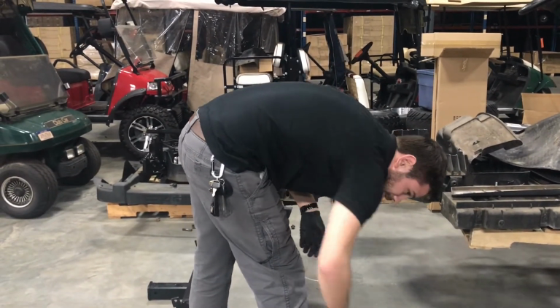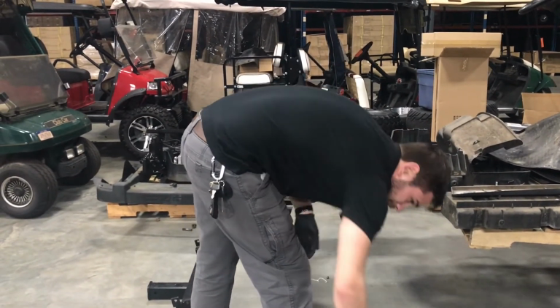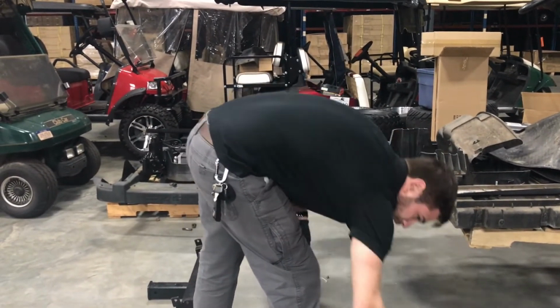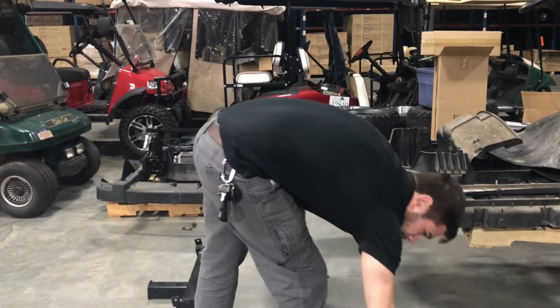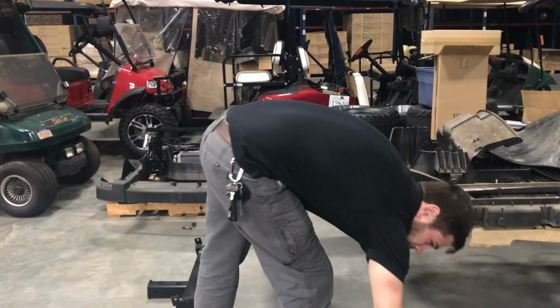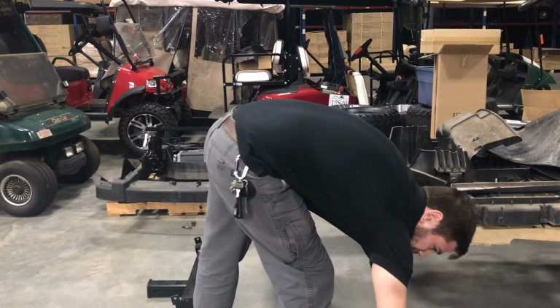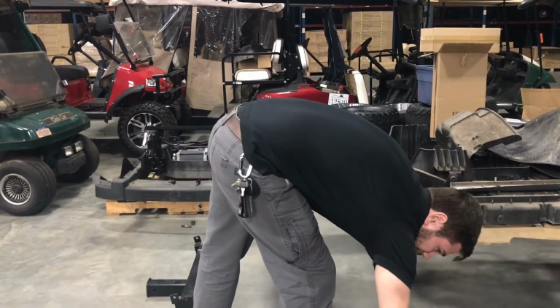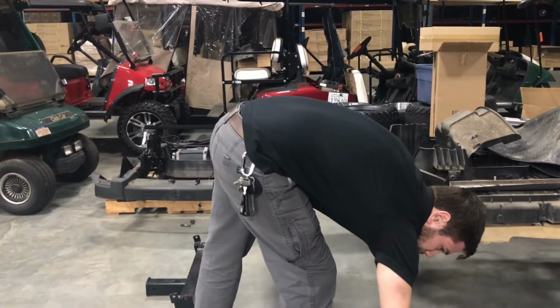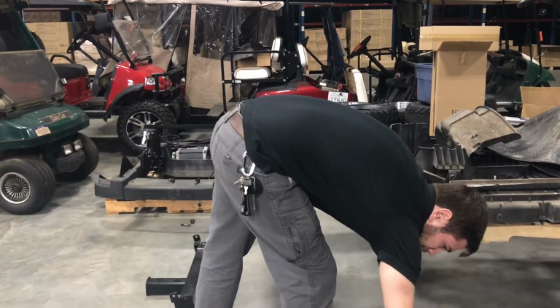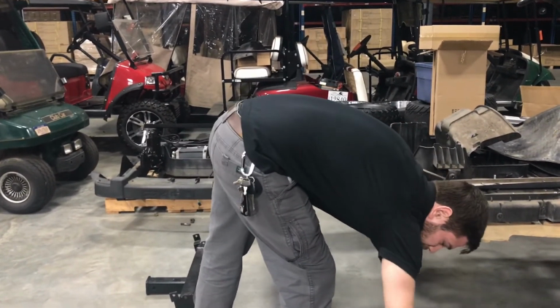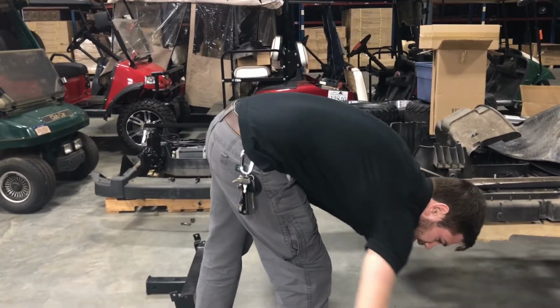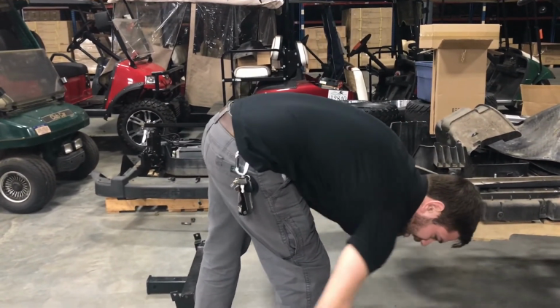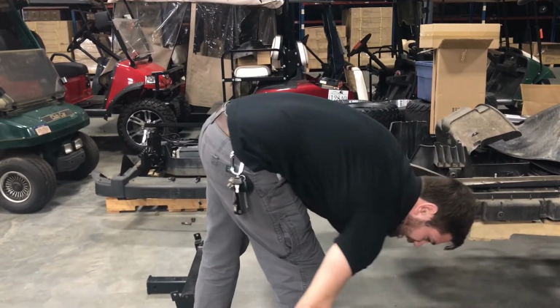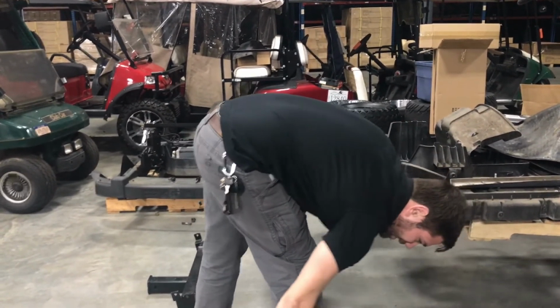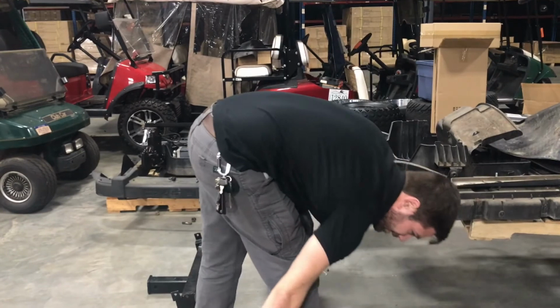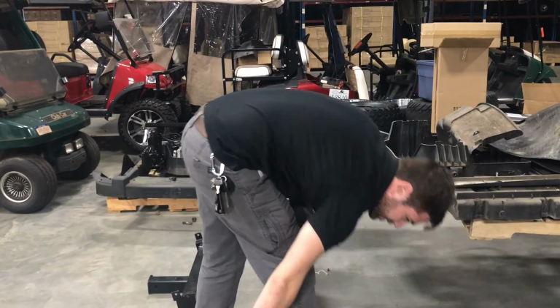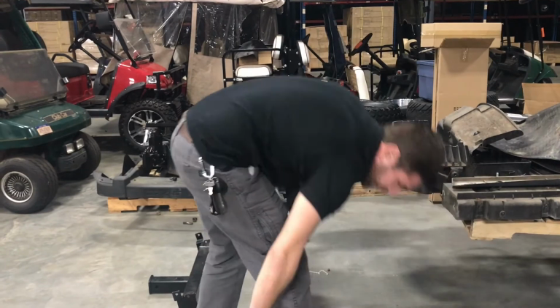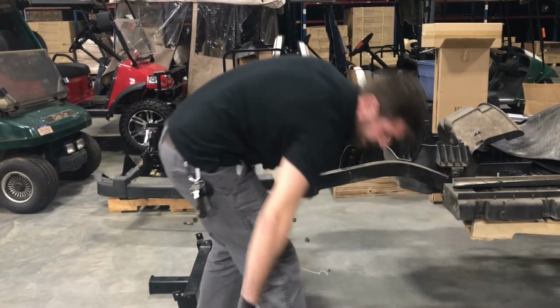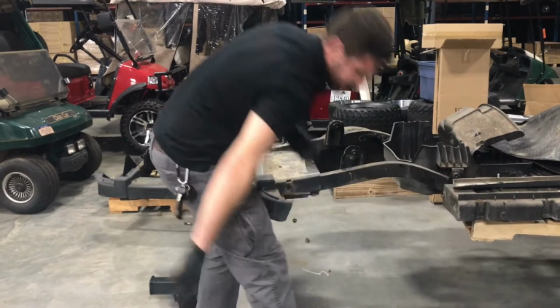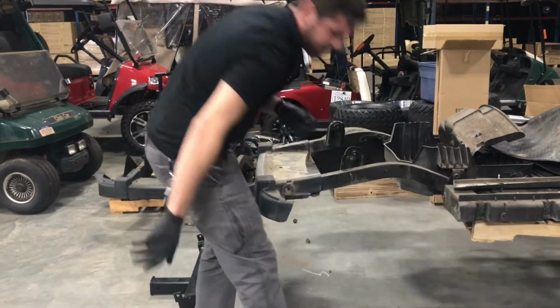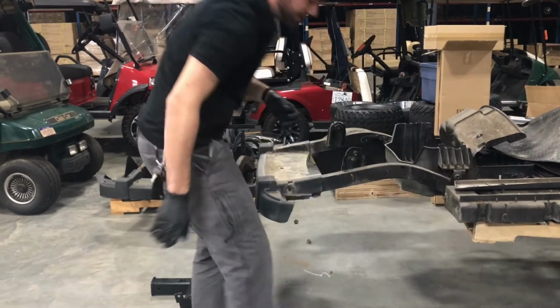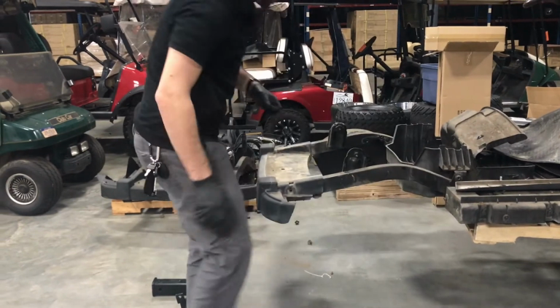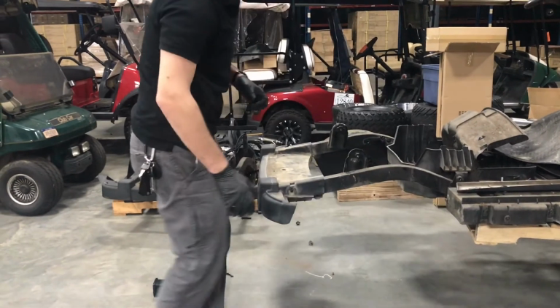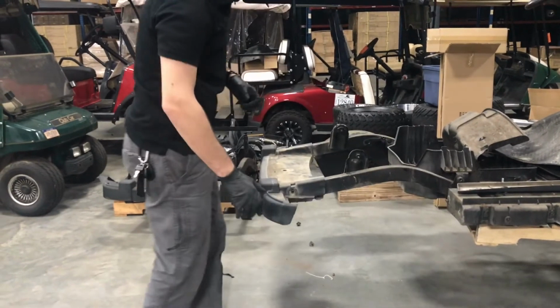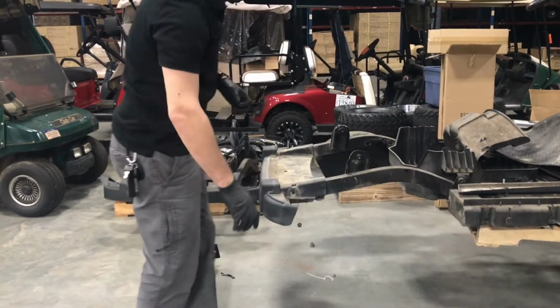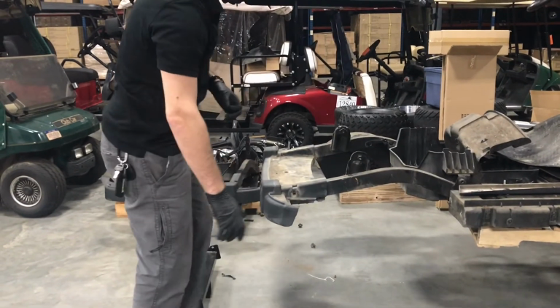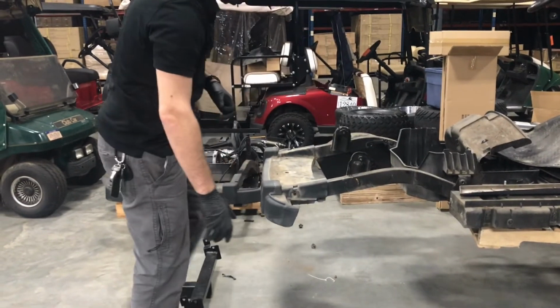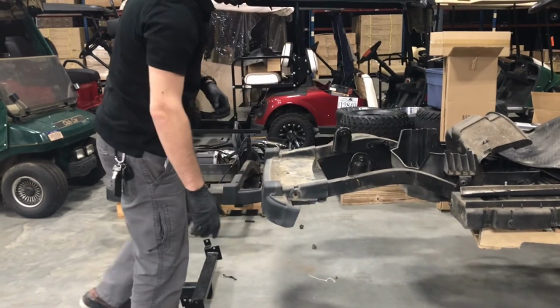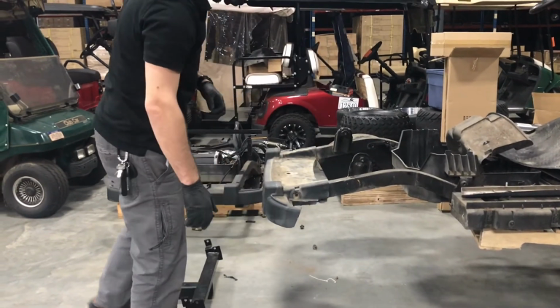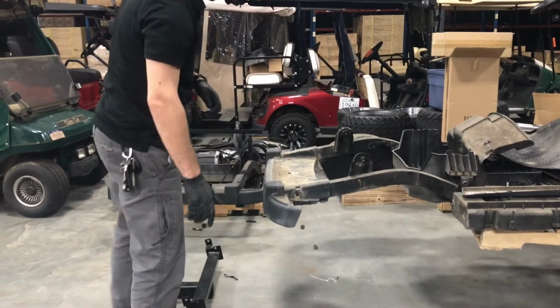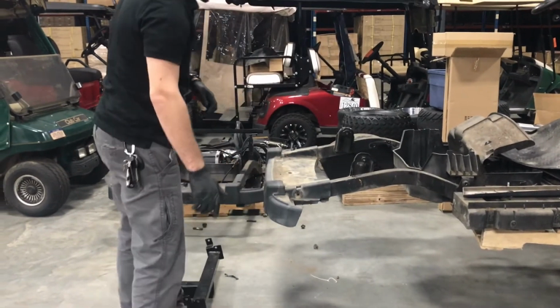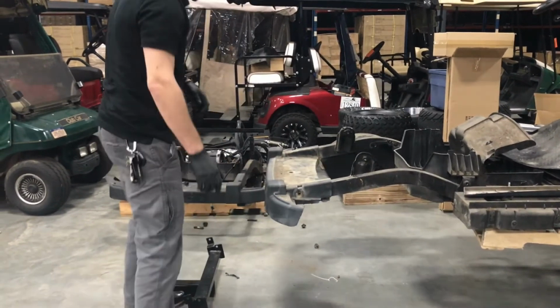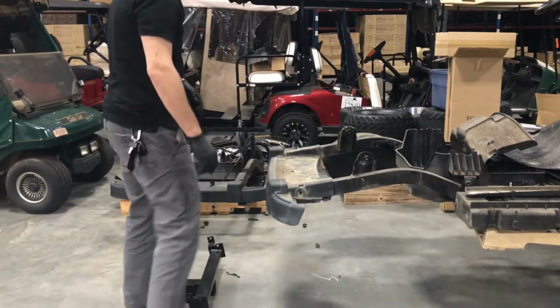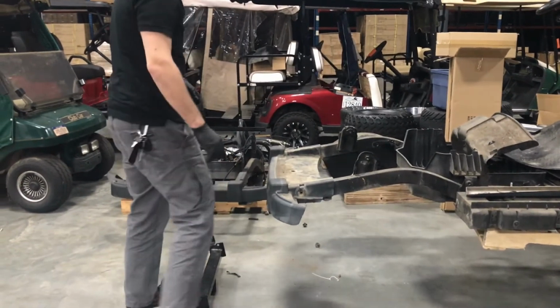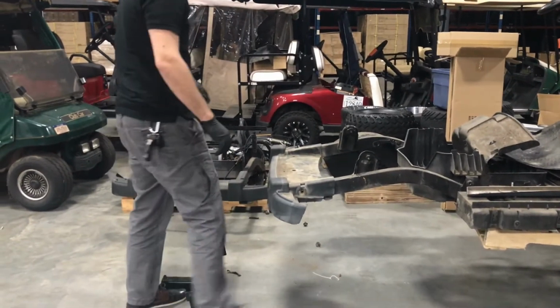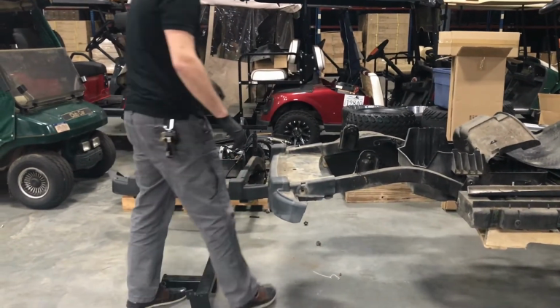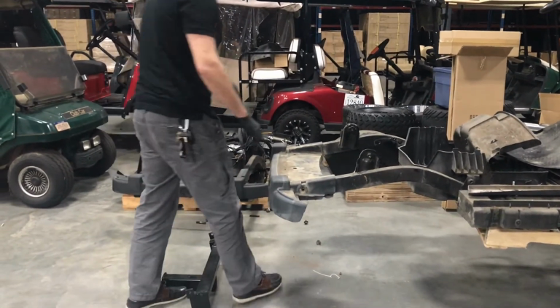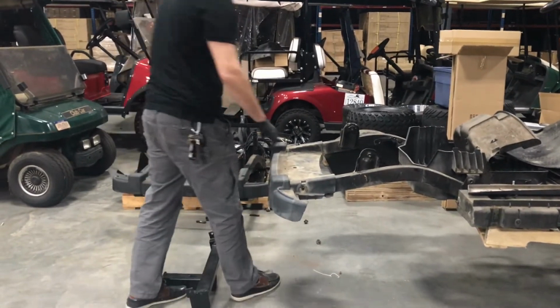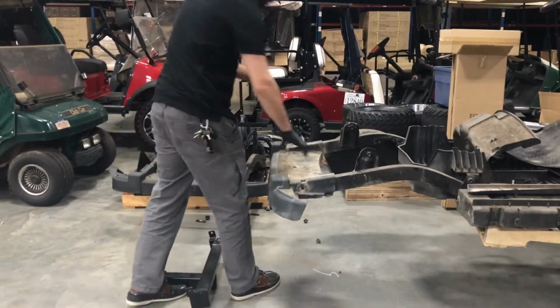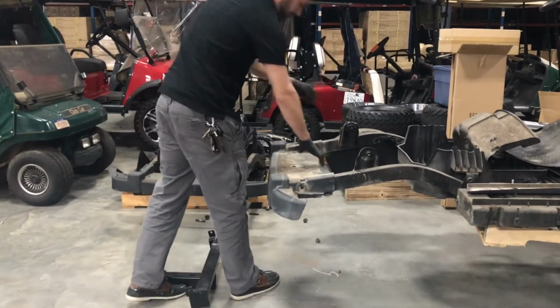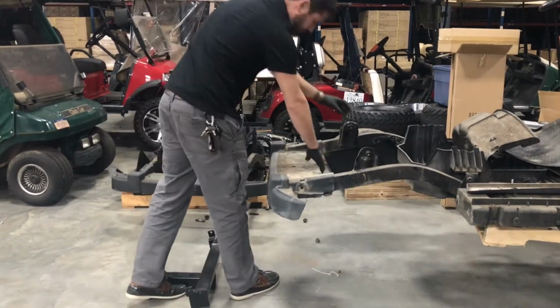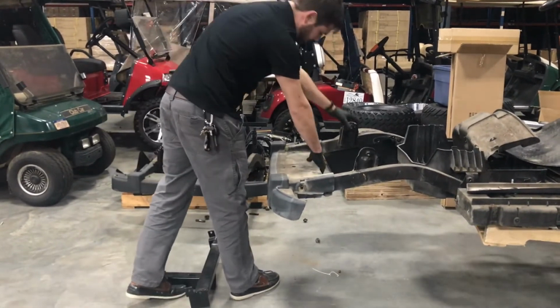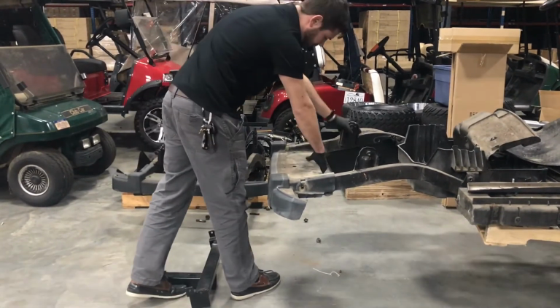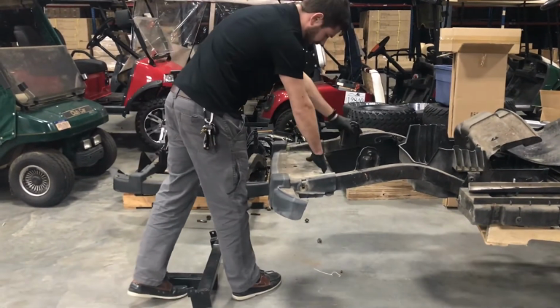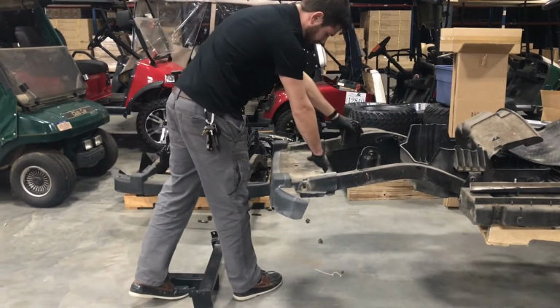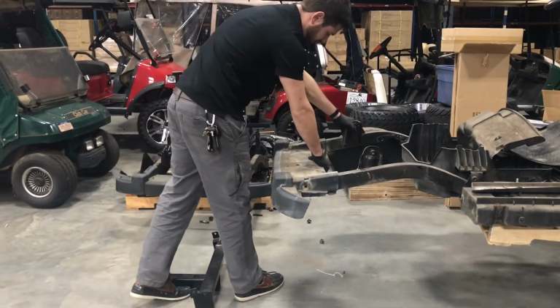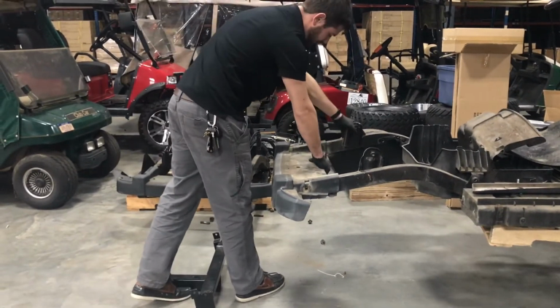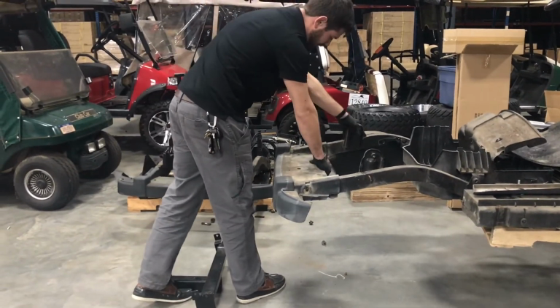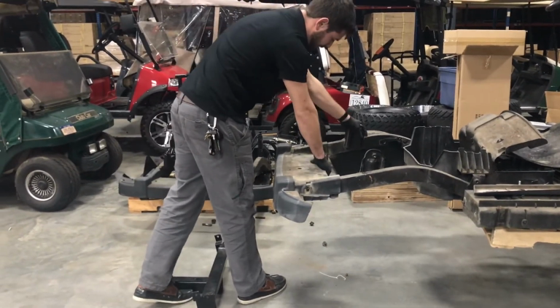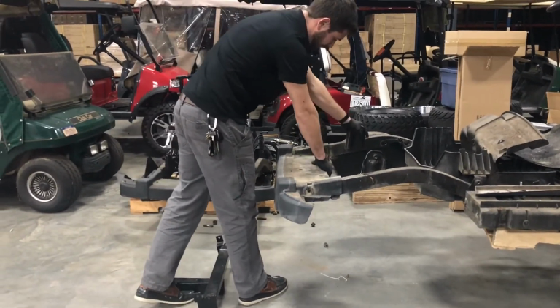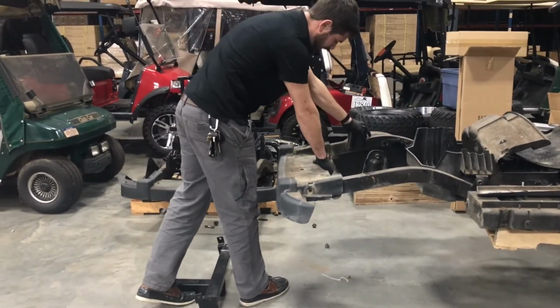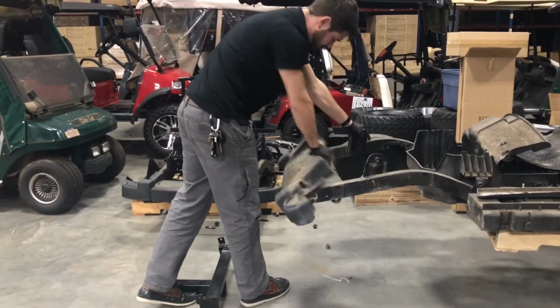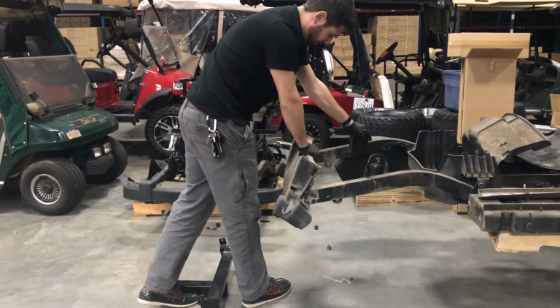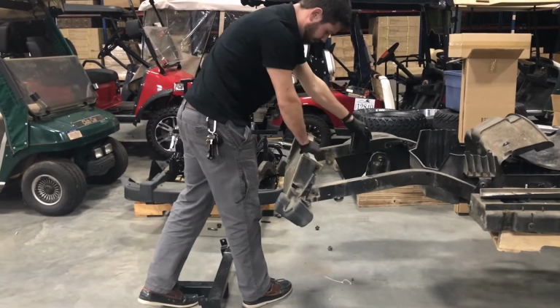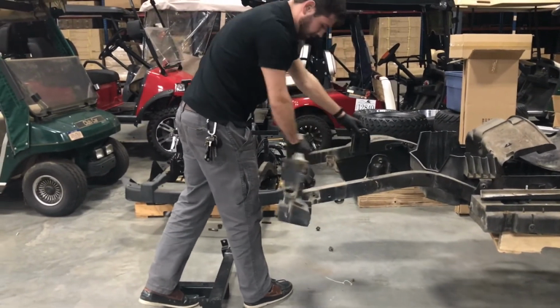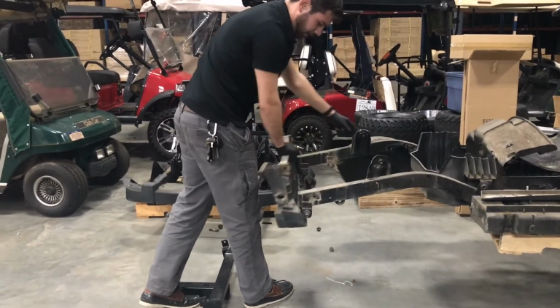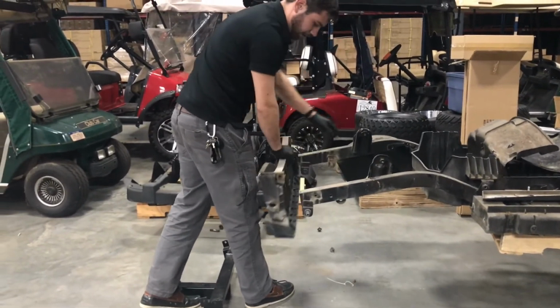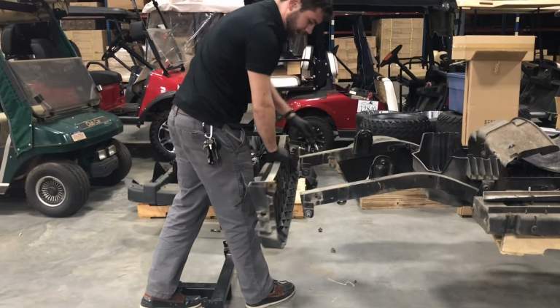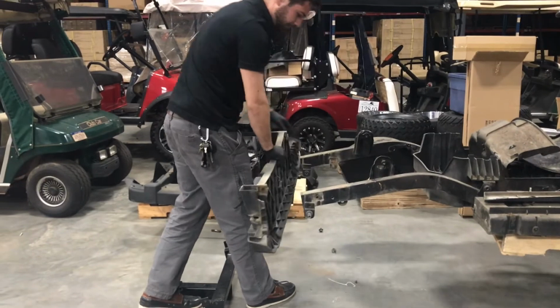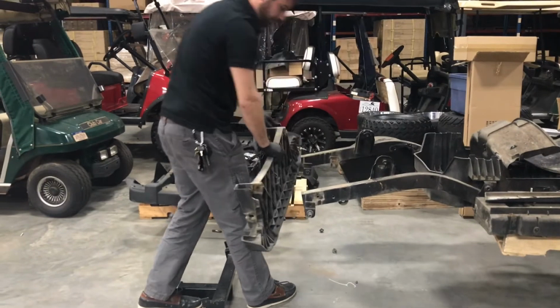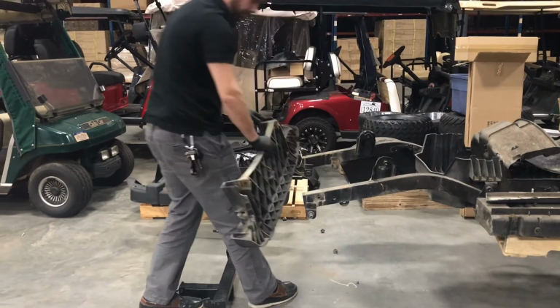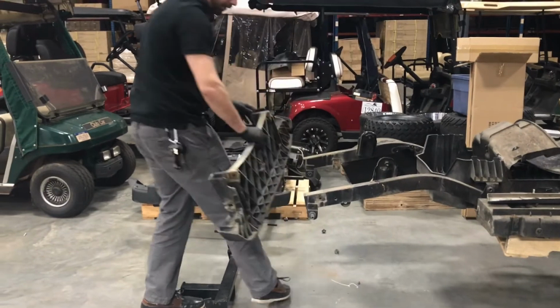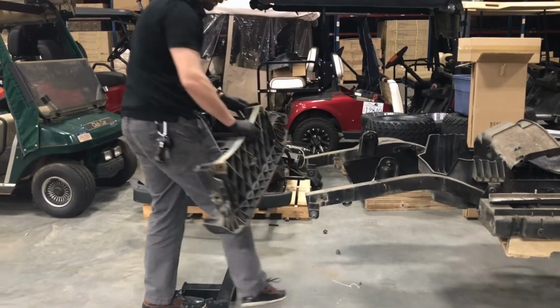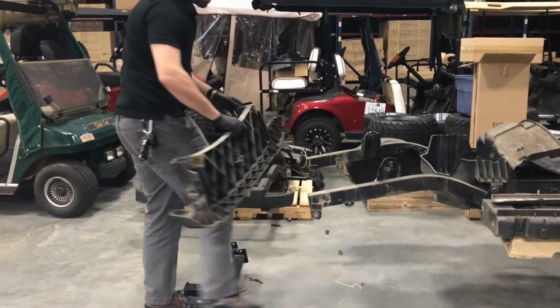Once you have the bolts out — we've already taken out the other side for the sake of expediency — we're going to lift the bumper off the cart.